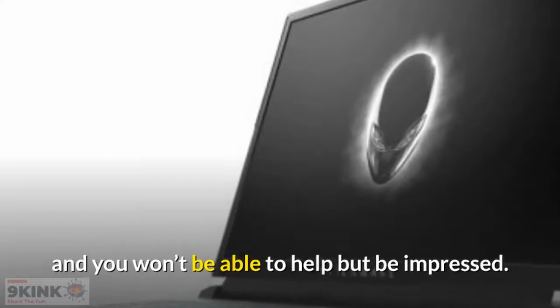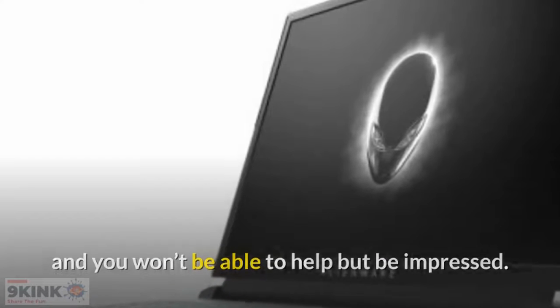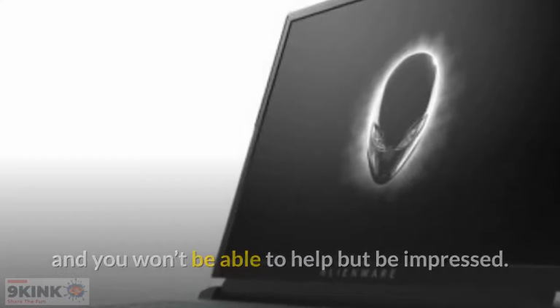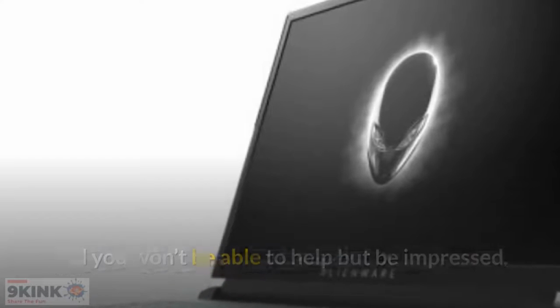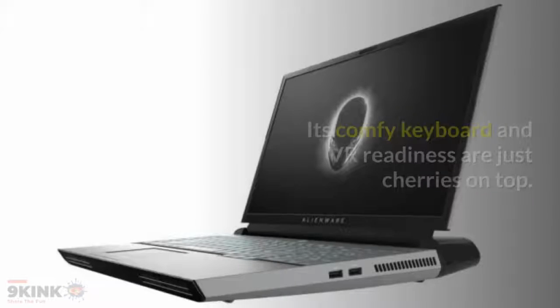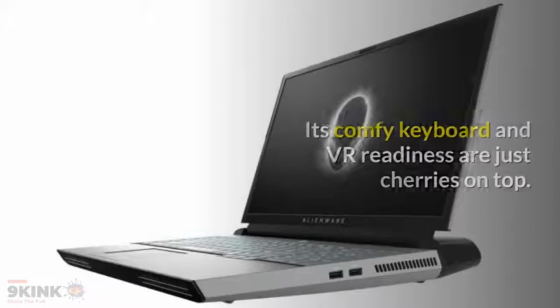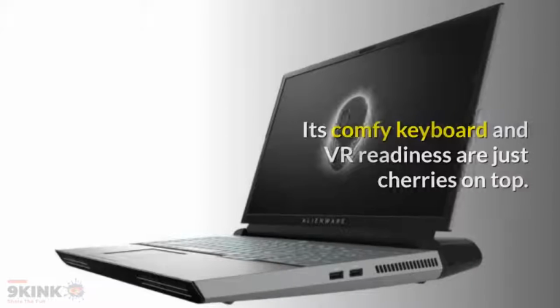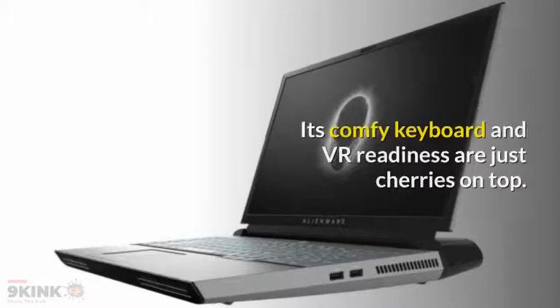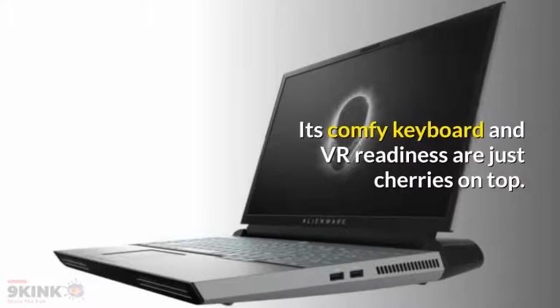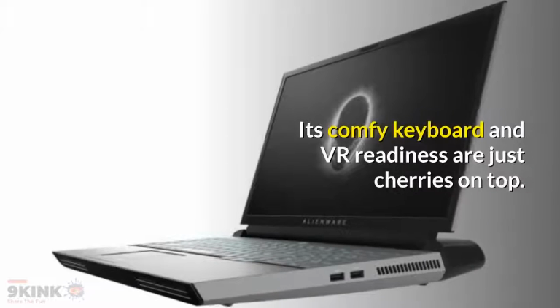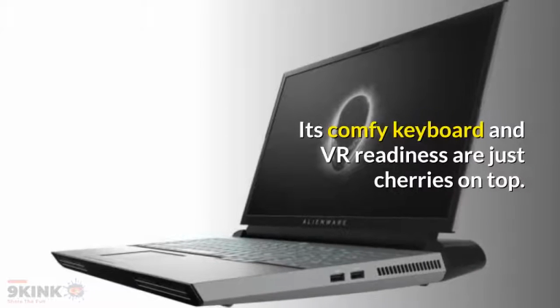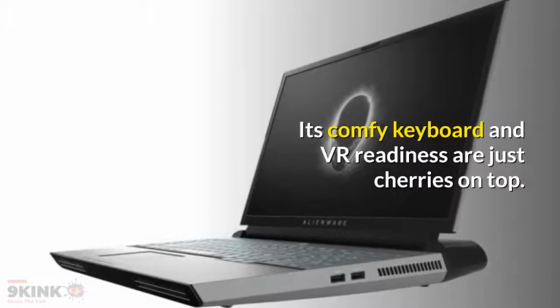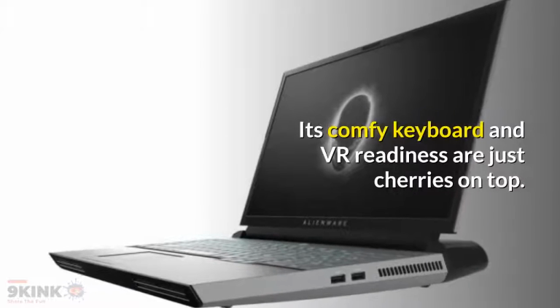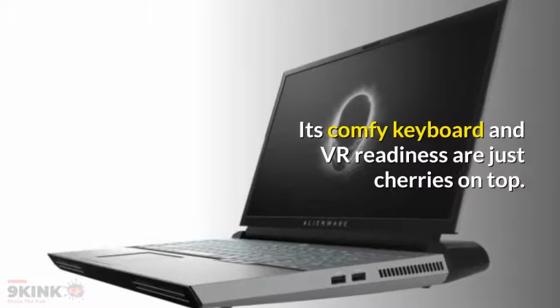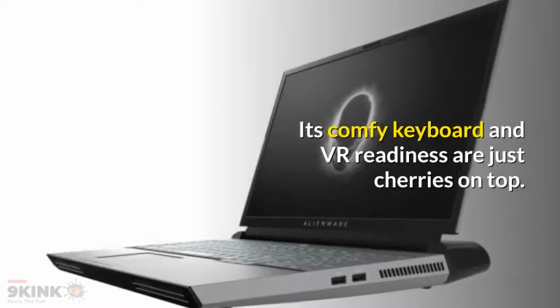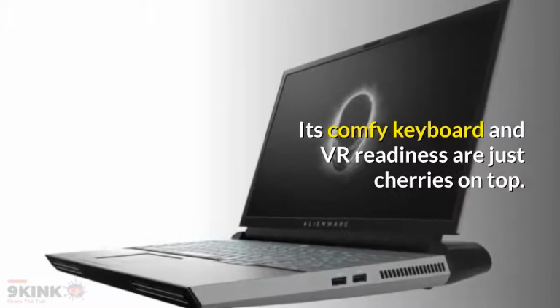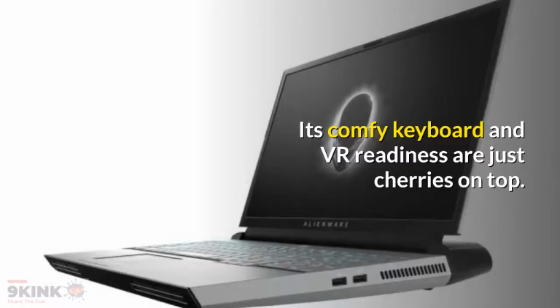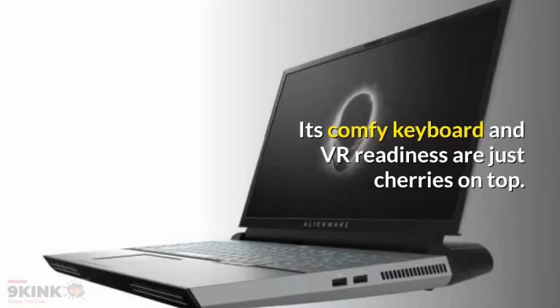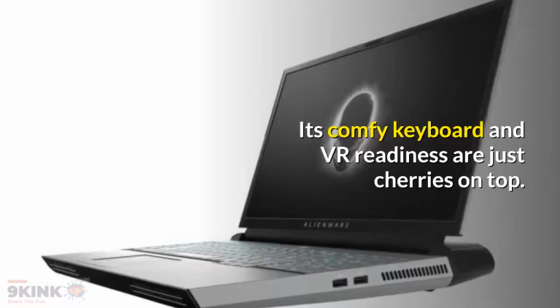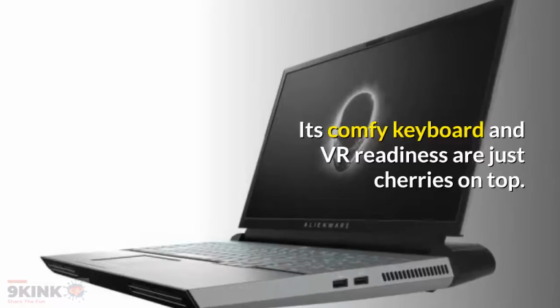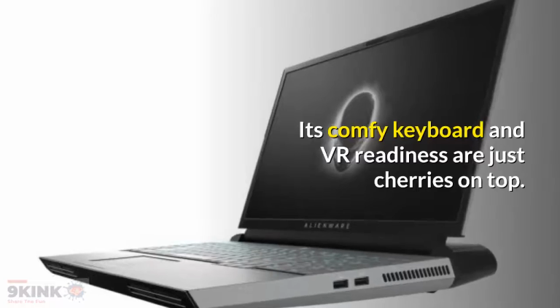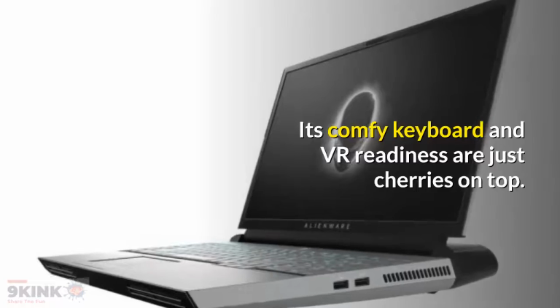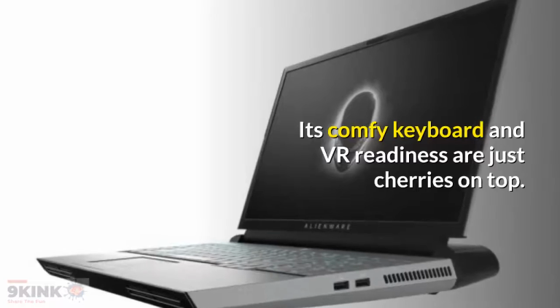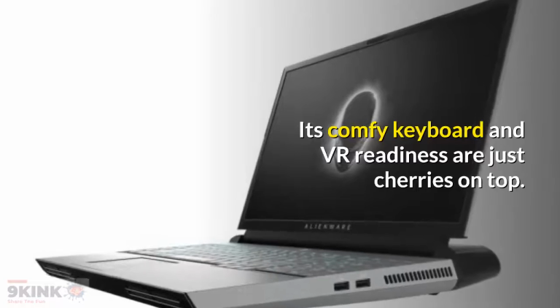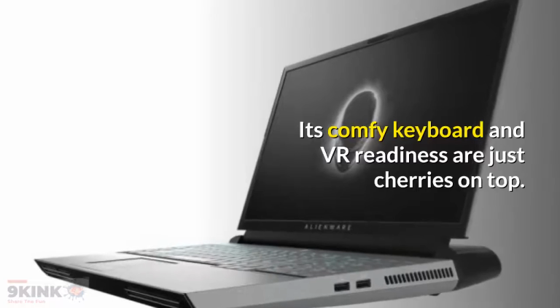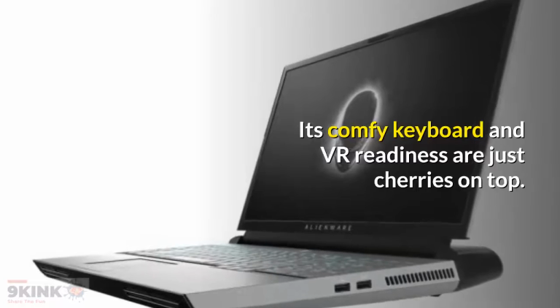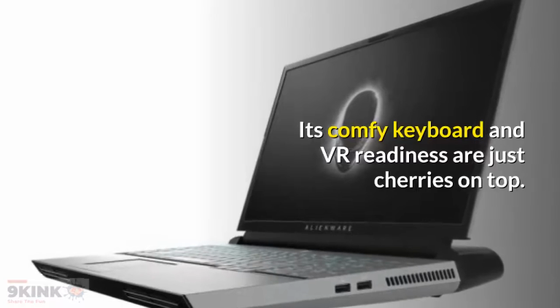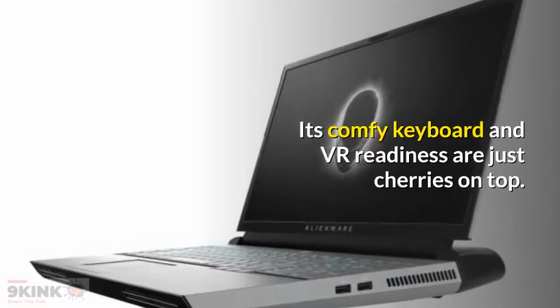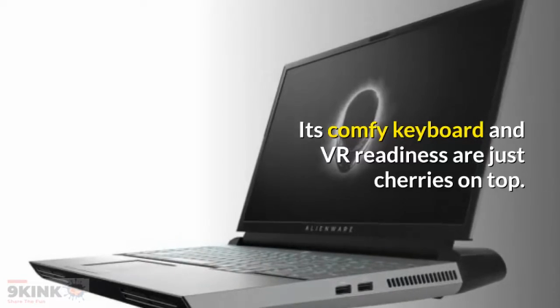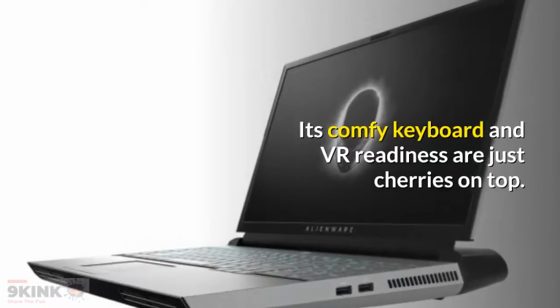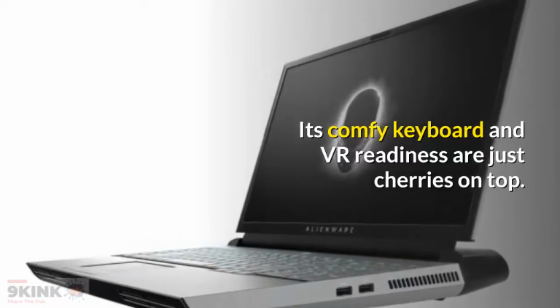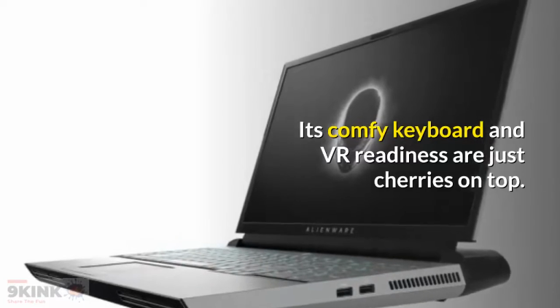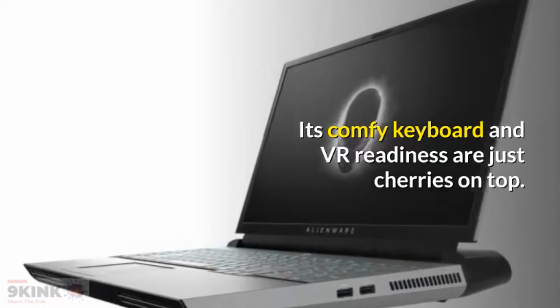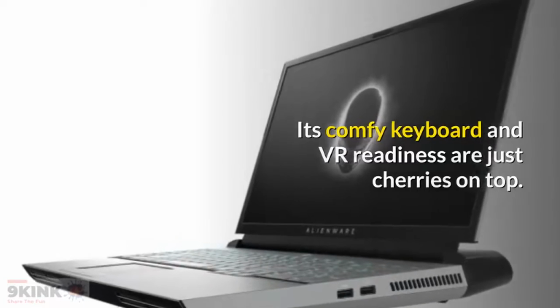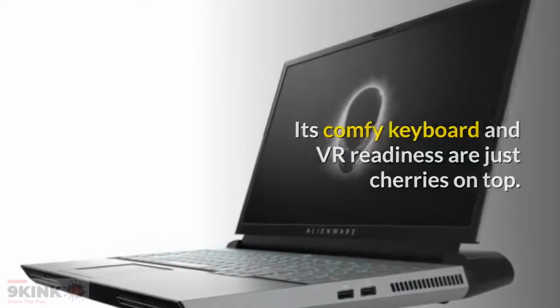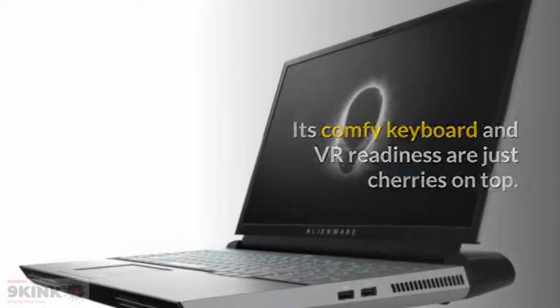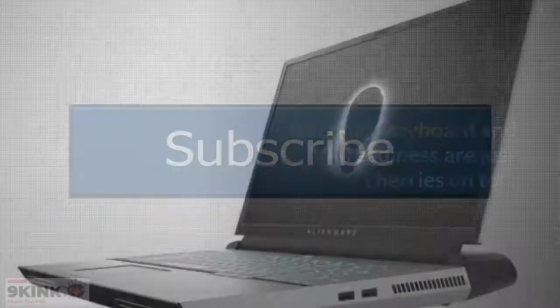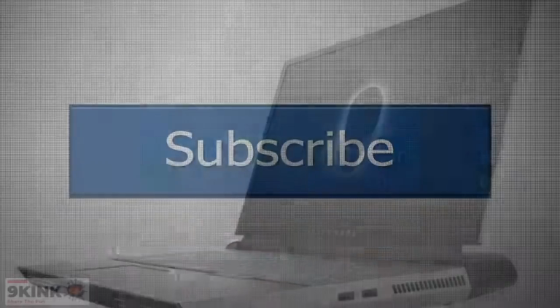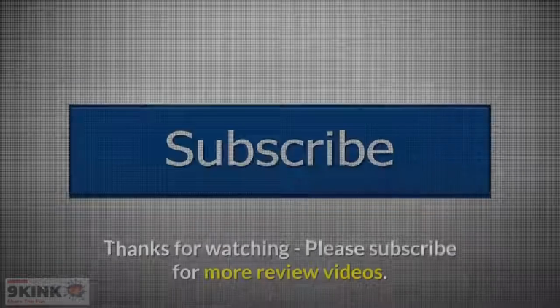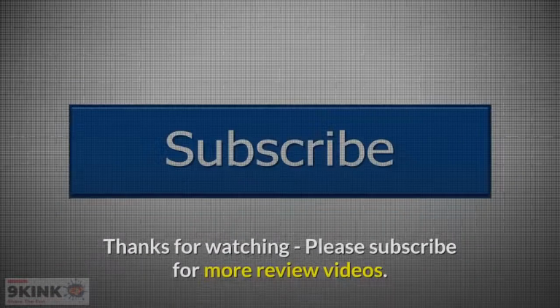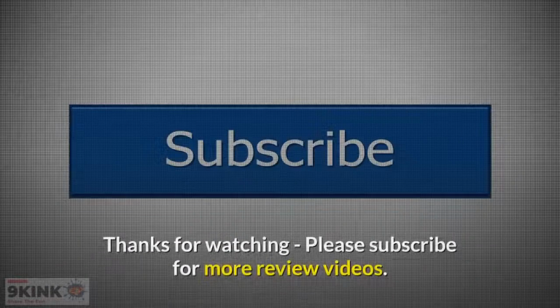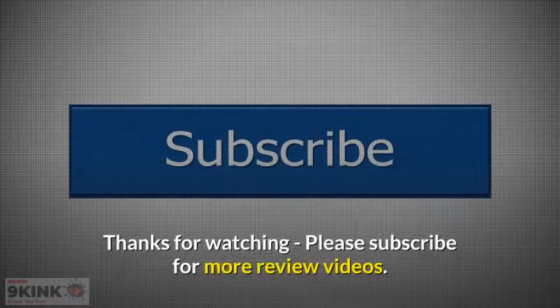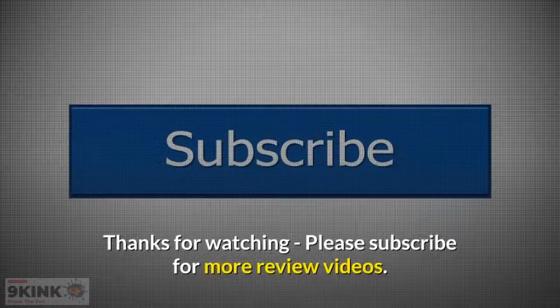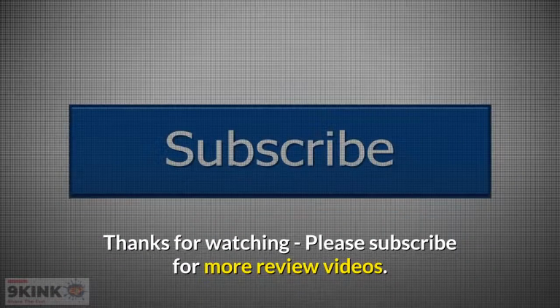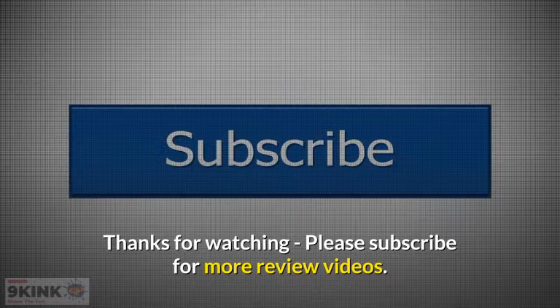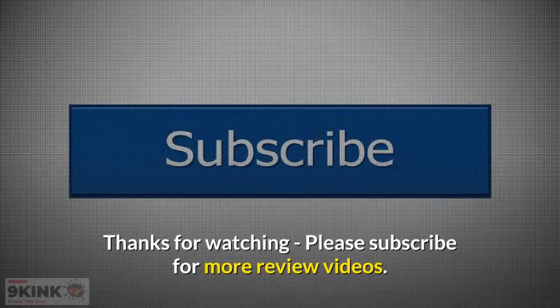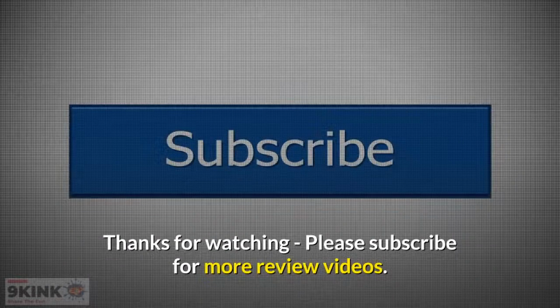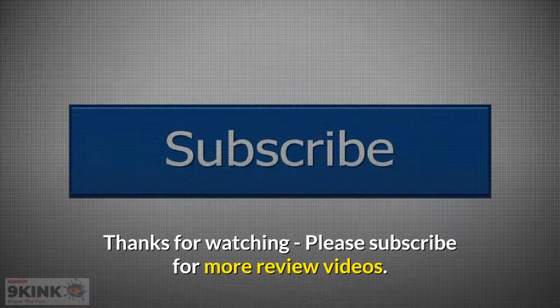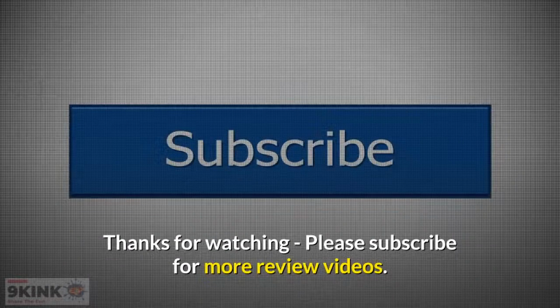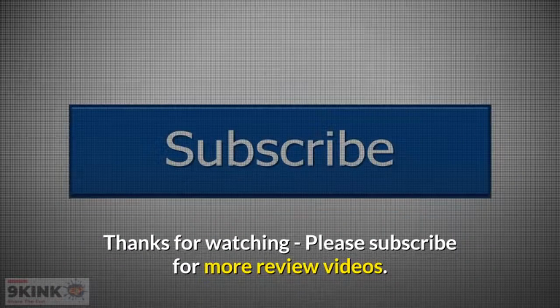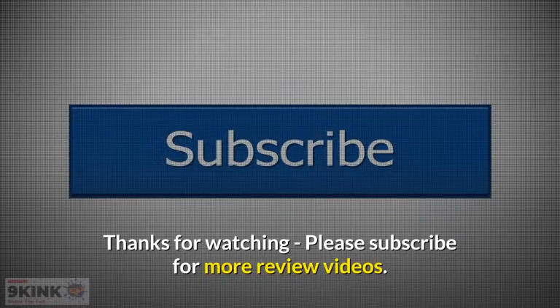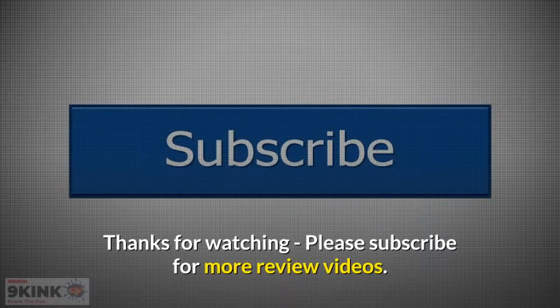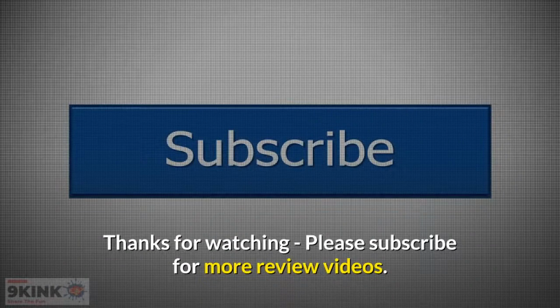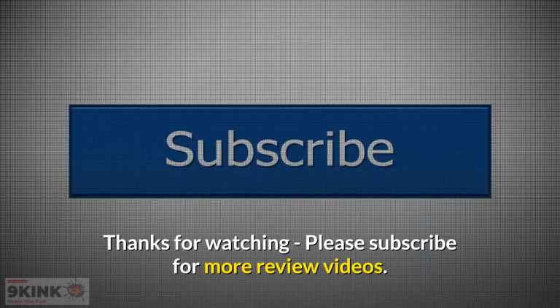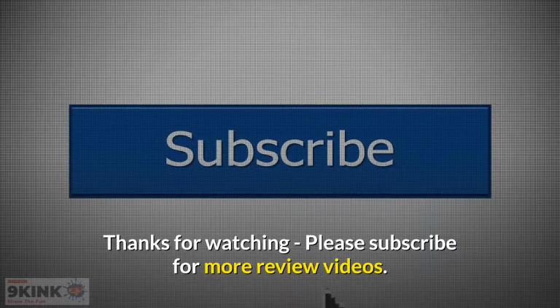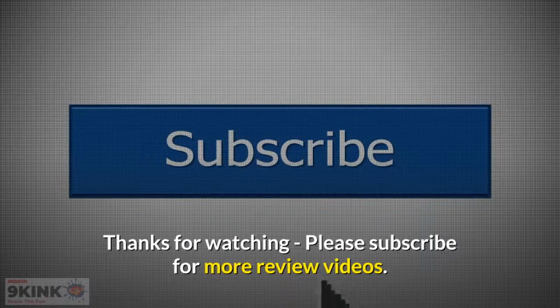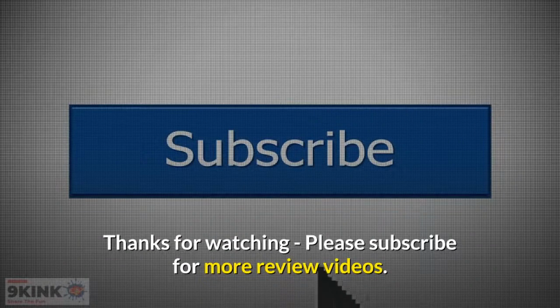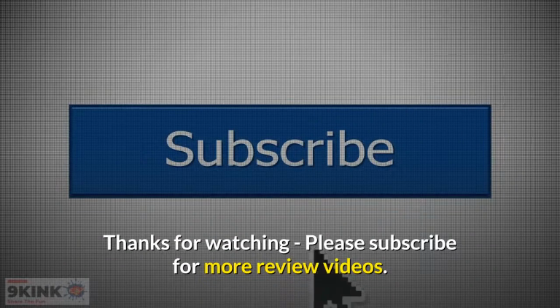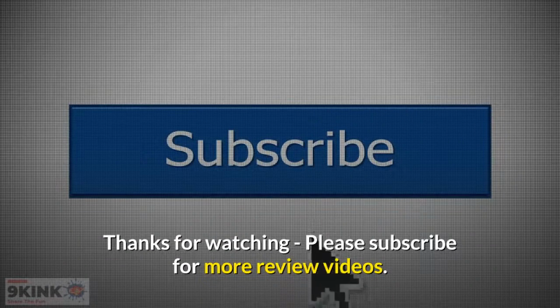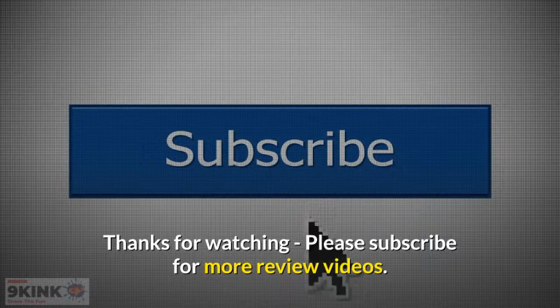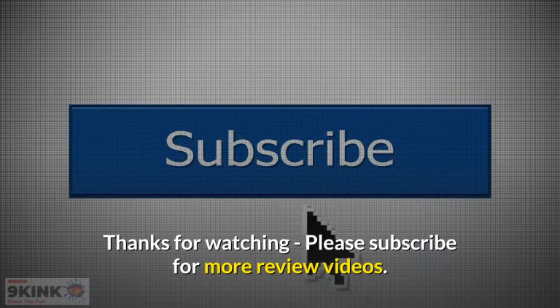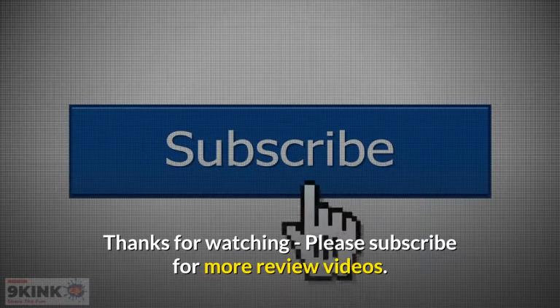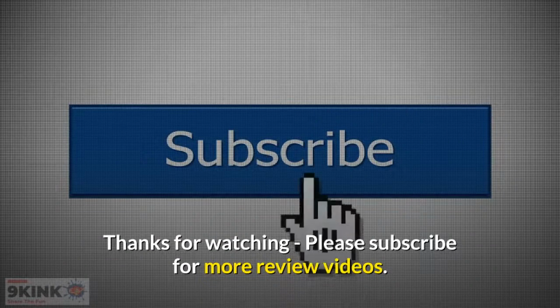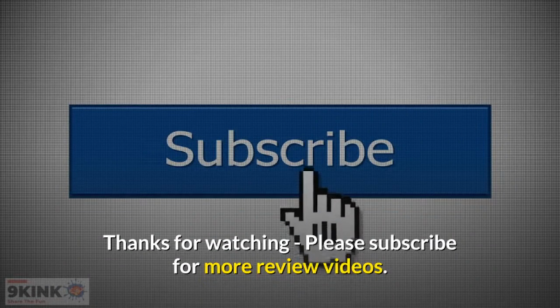Its comfy keyboard and VR readiness are just cherries on top. Thanks for watching — please subscribe for more review videos.